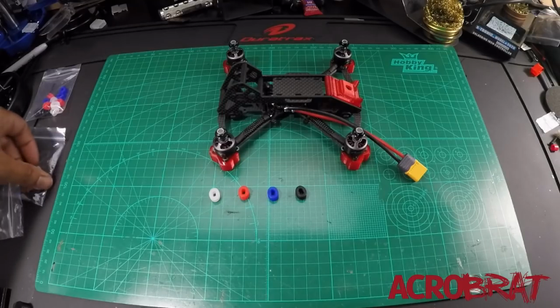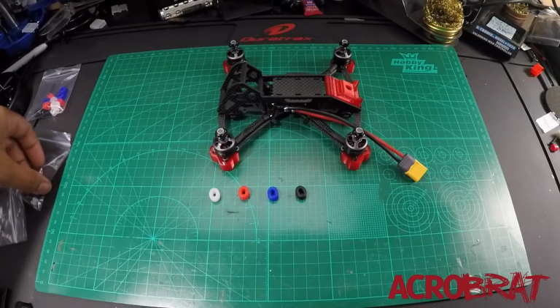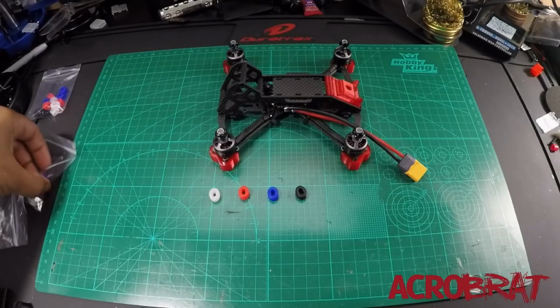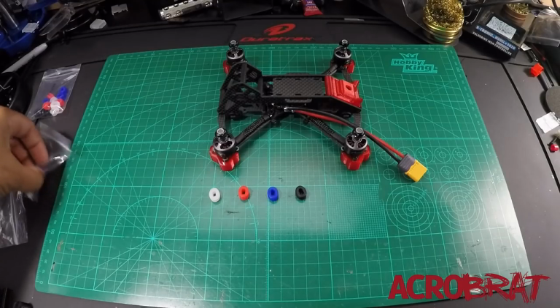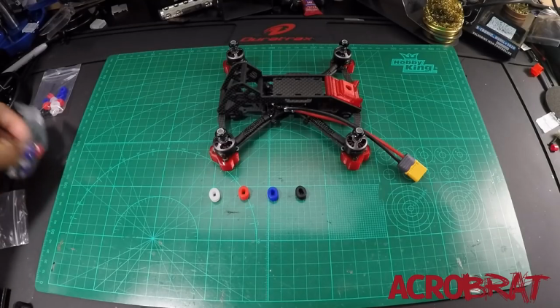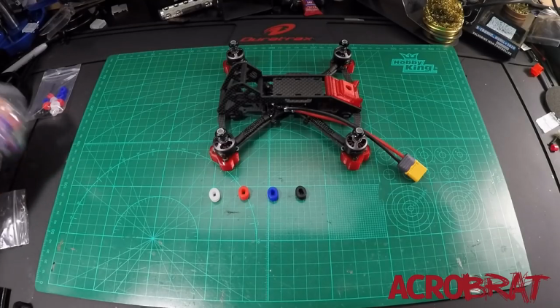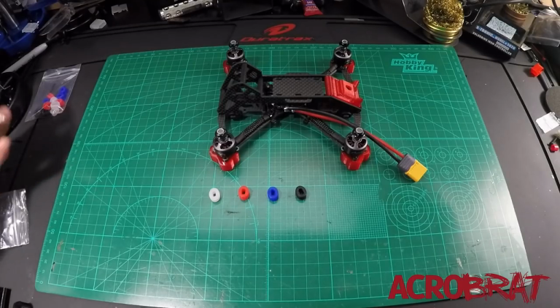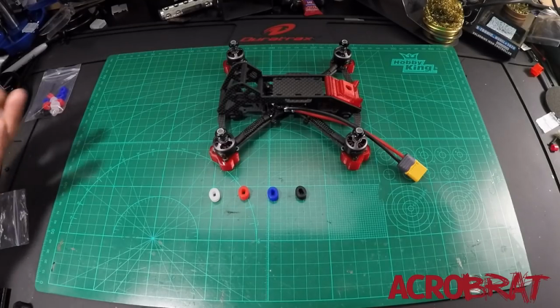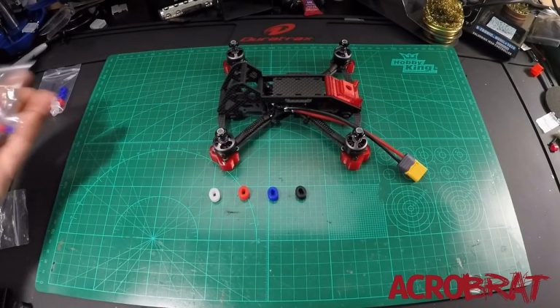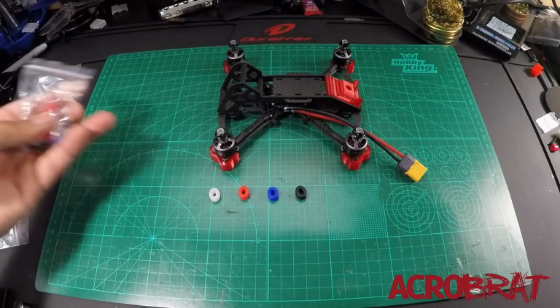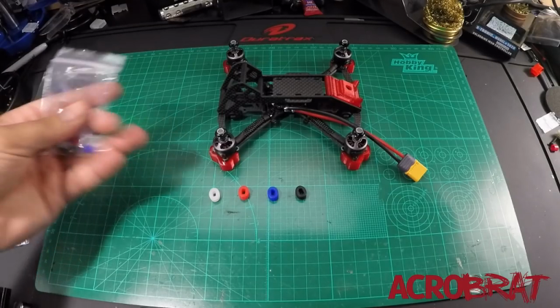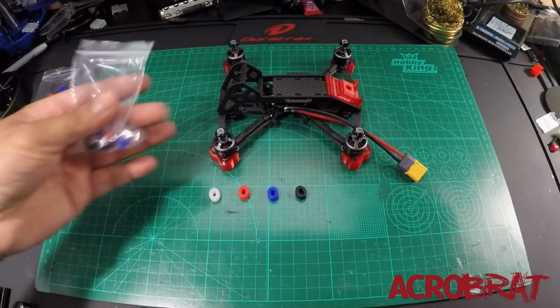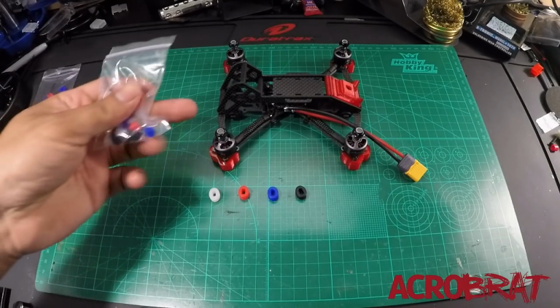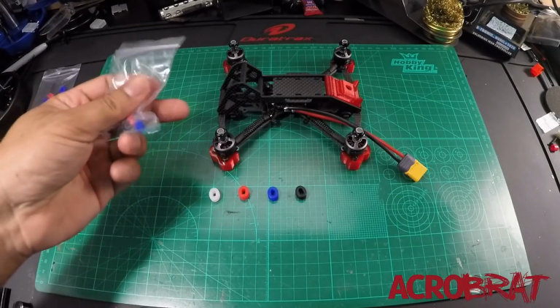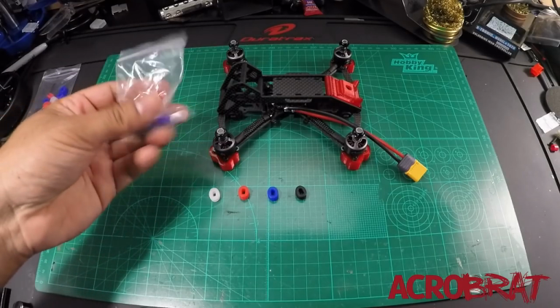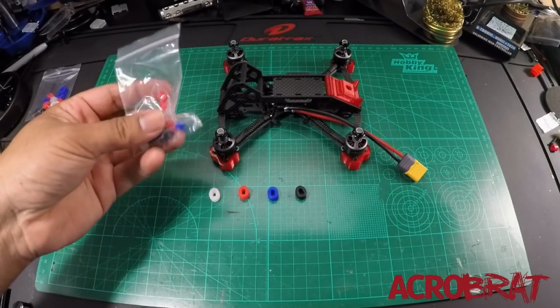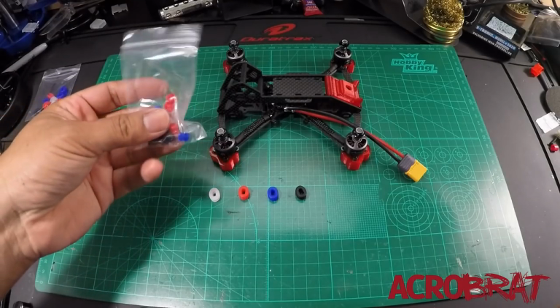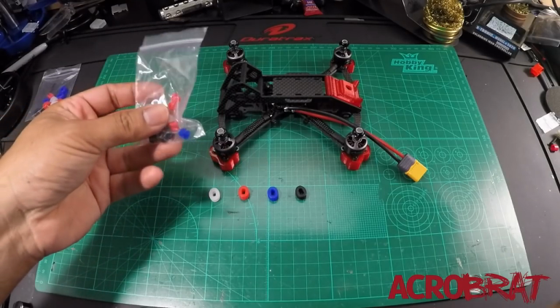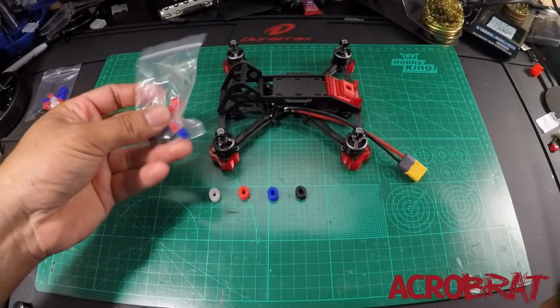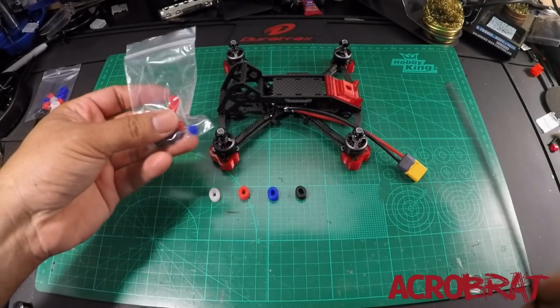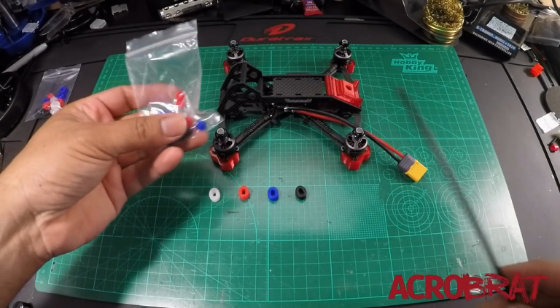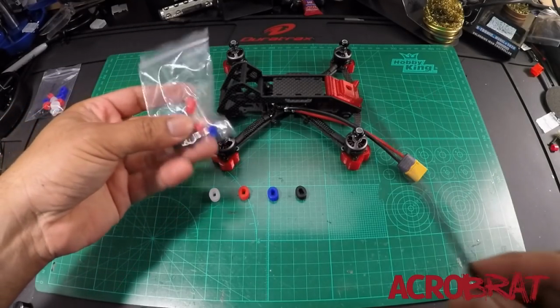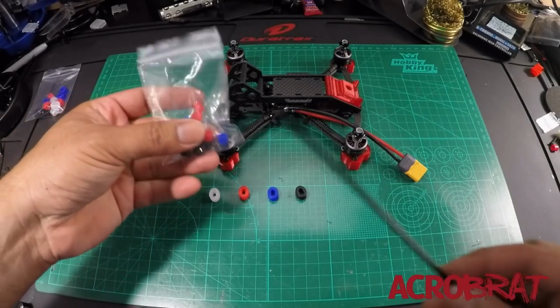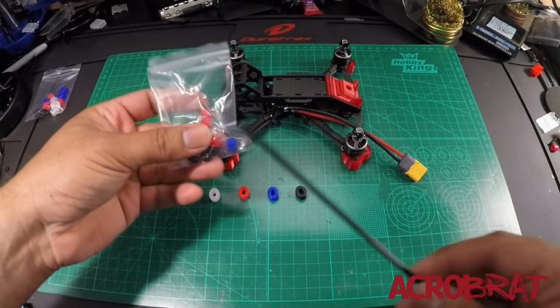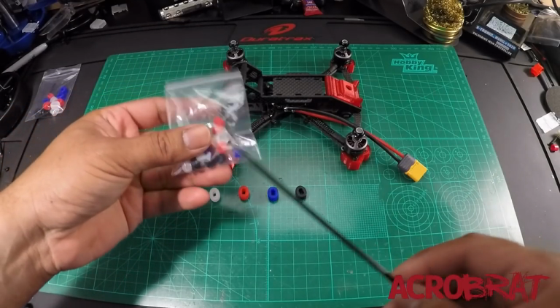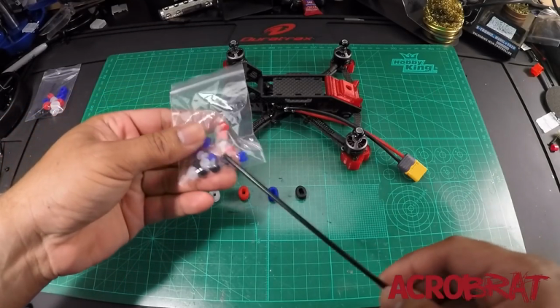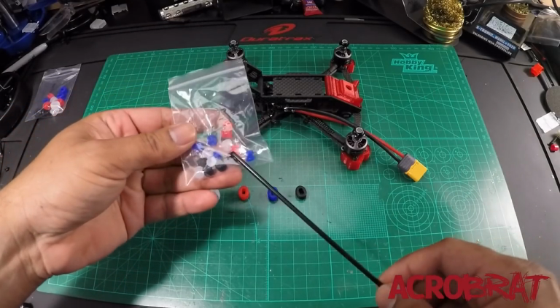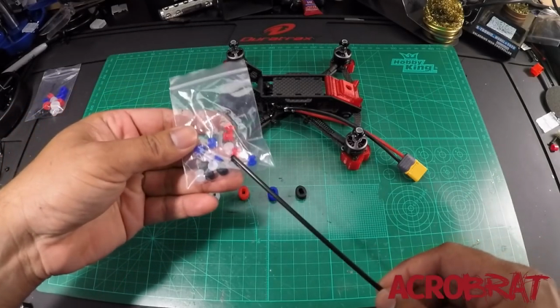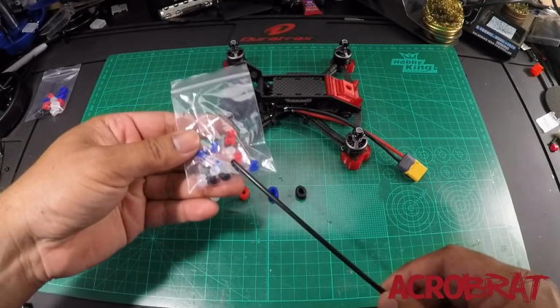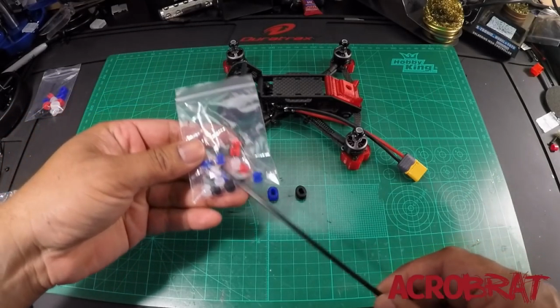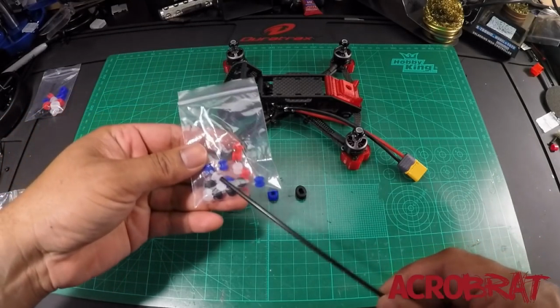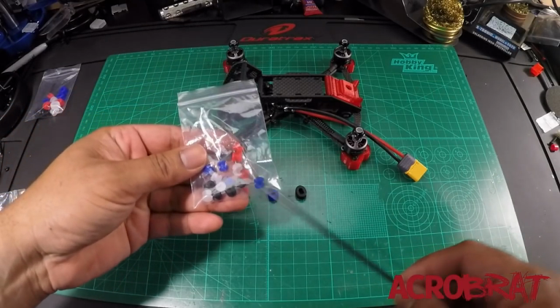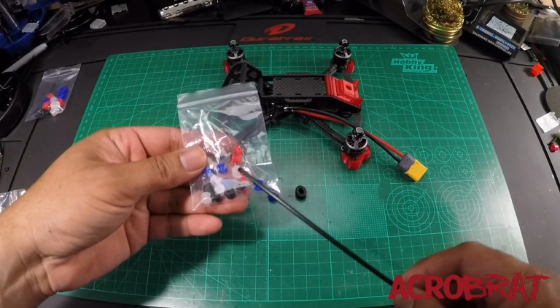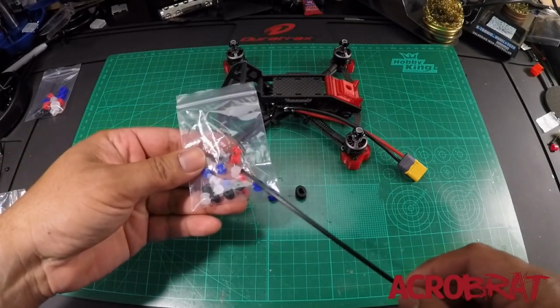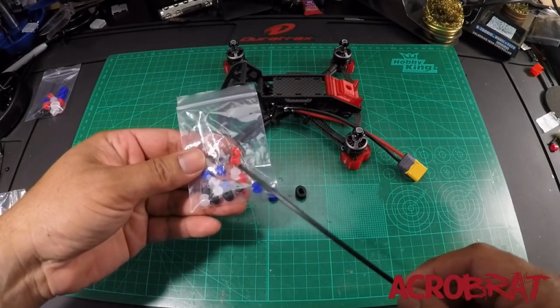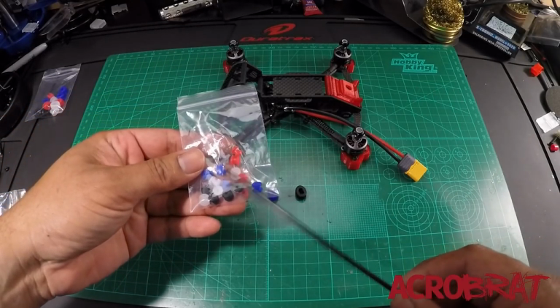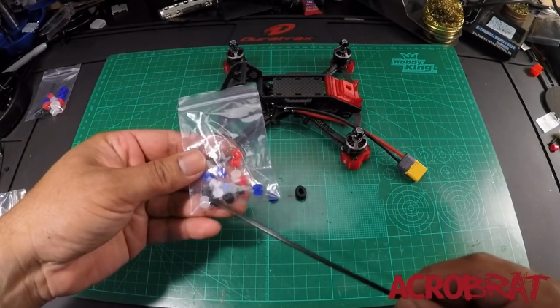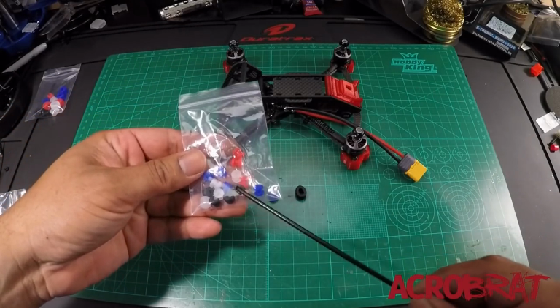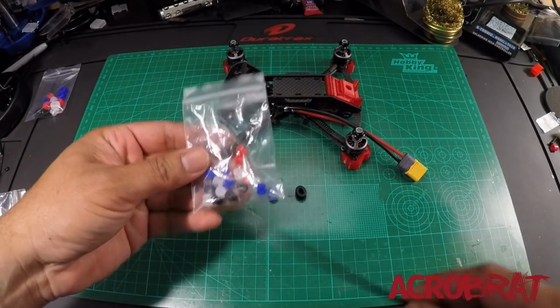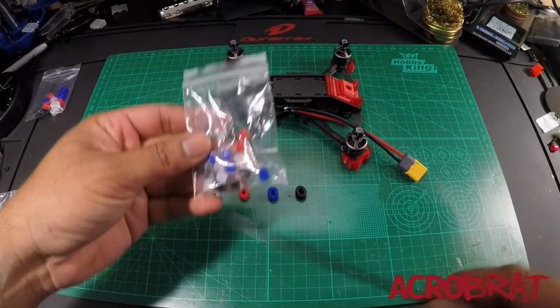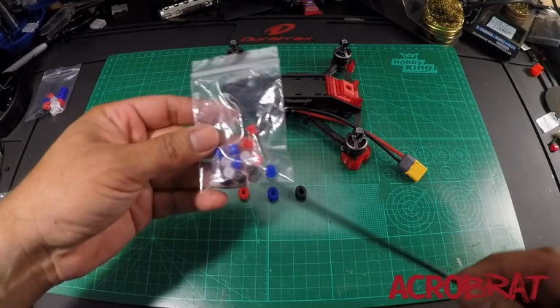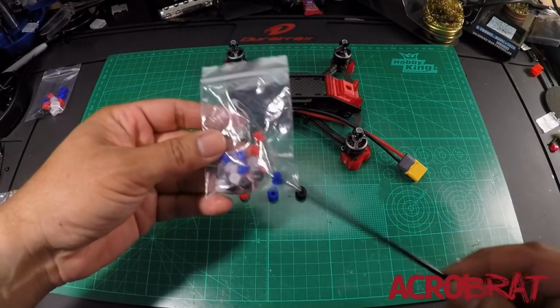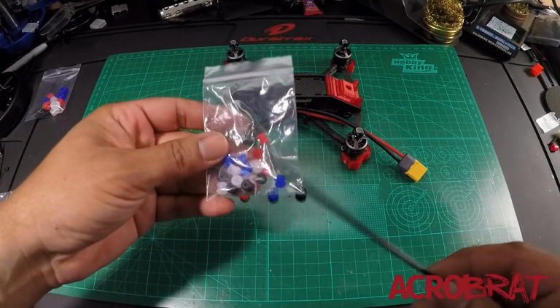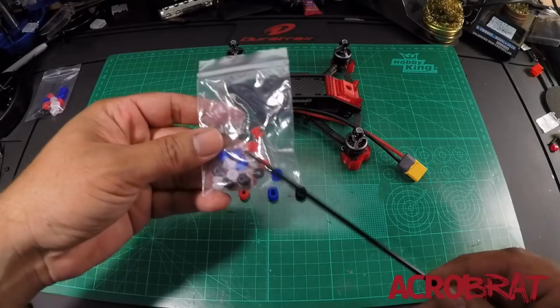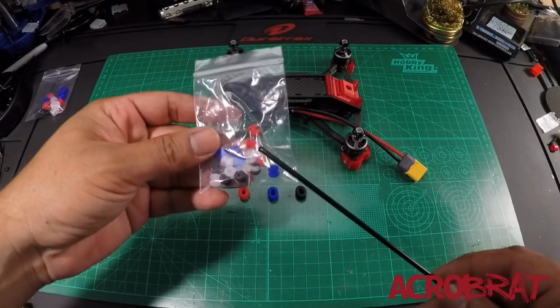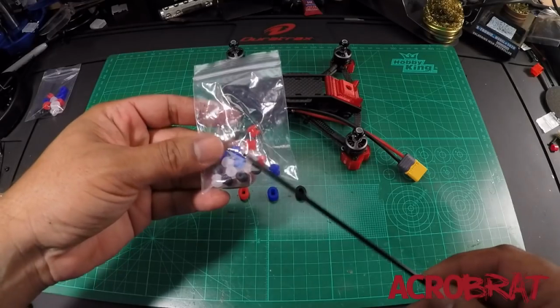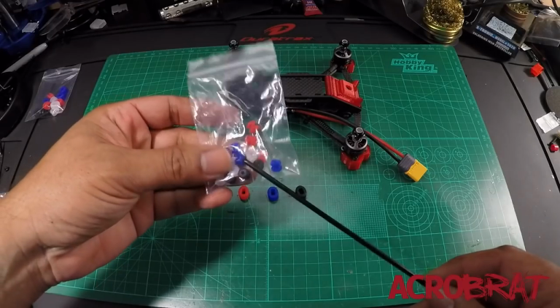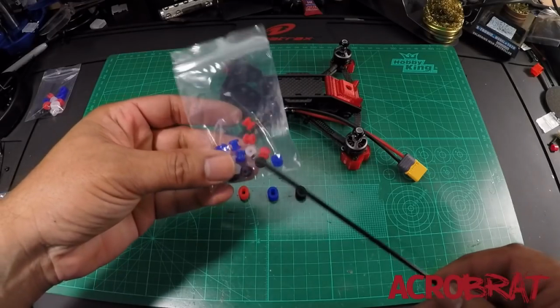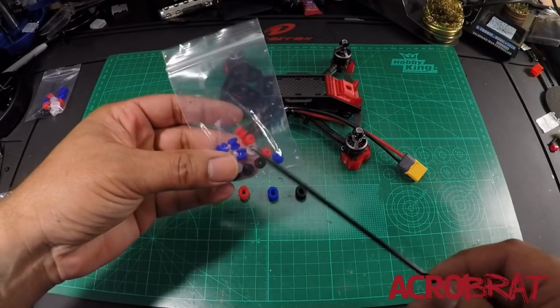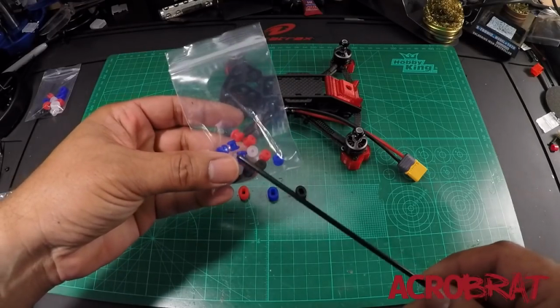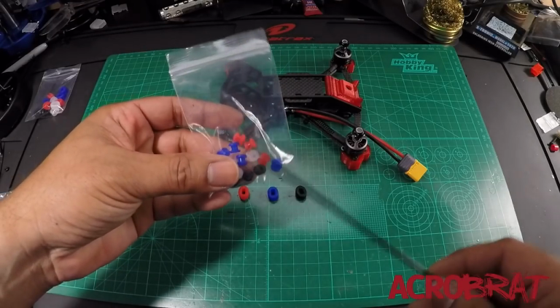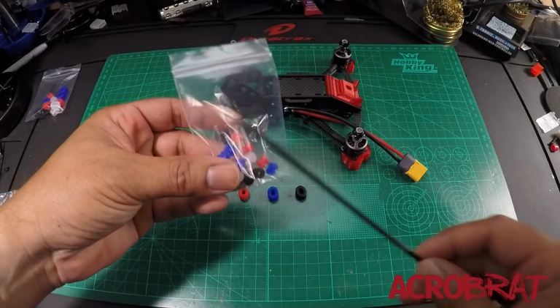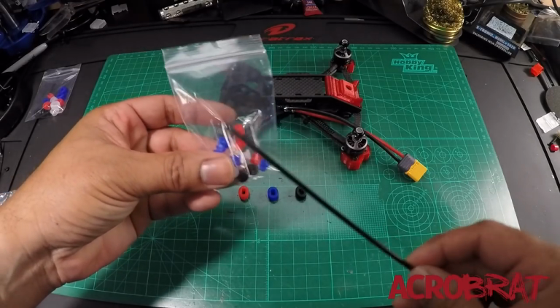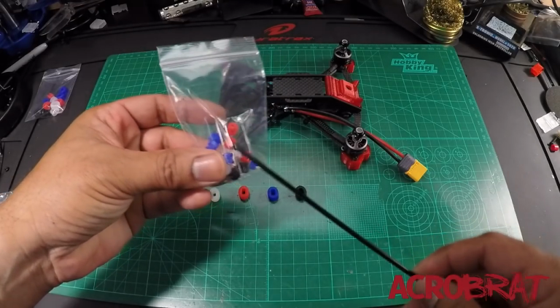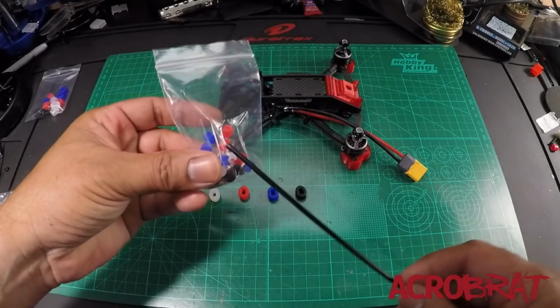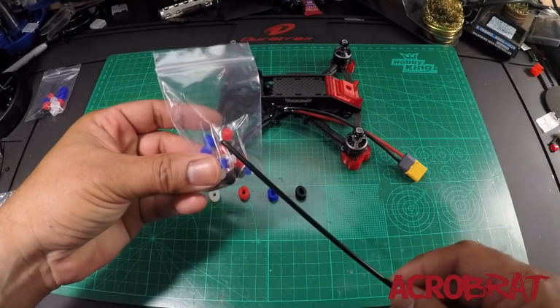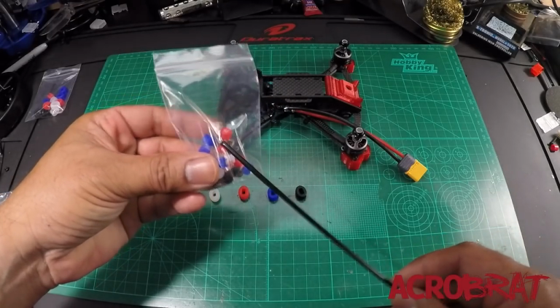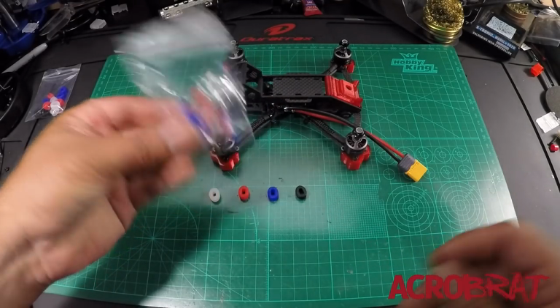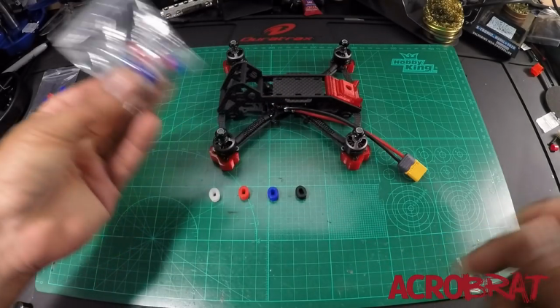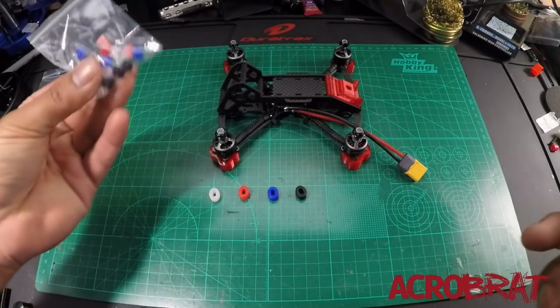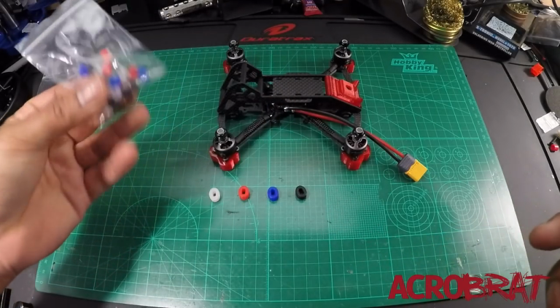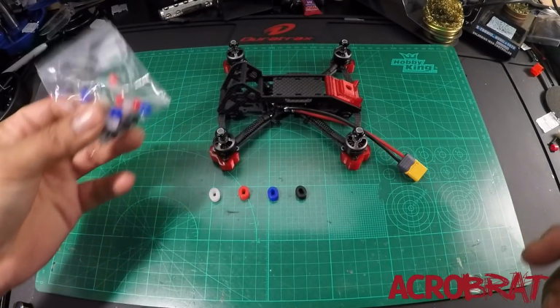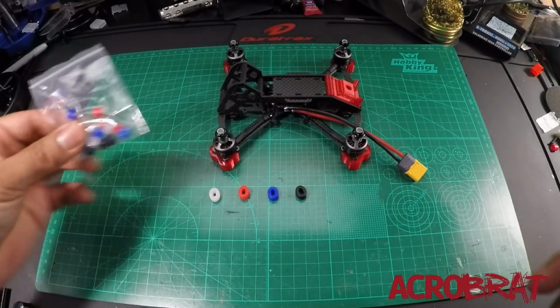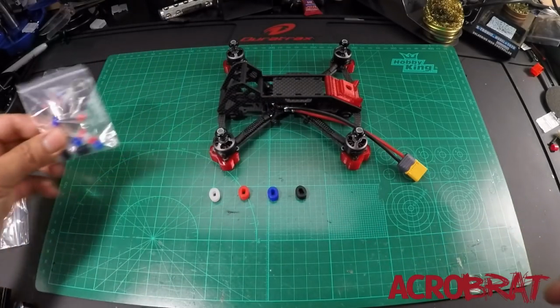There's also a corresponding set of grommets for your ESCs and your flight controller as well.